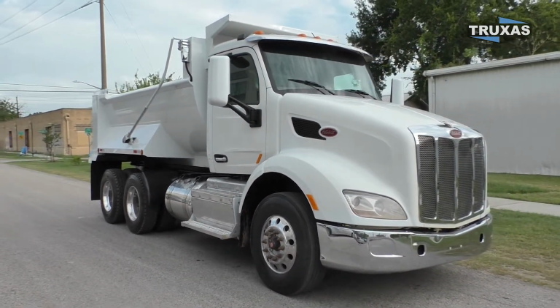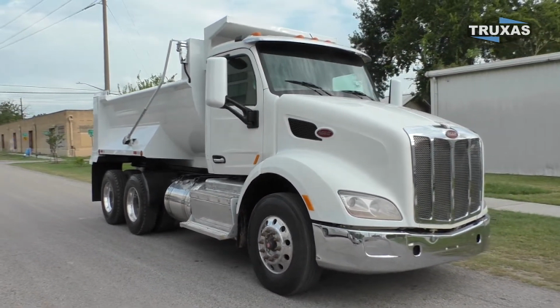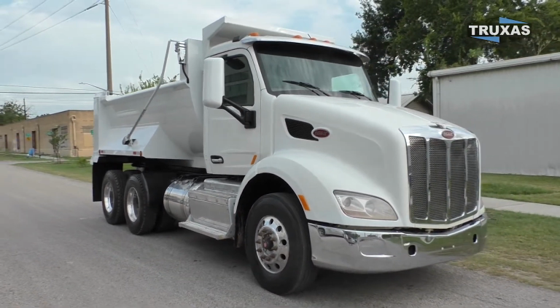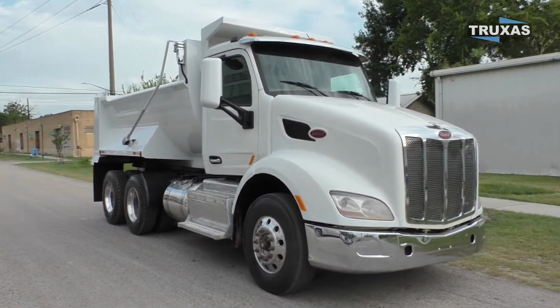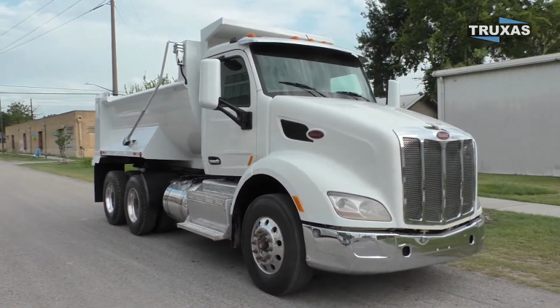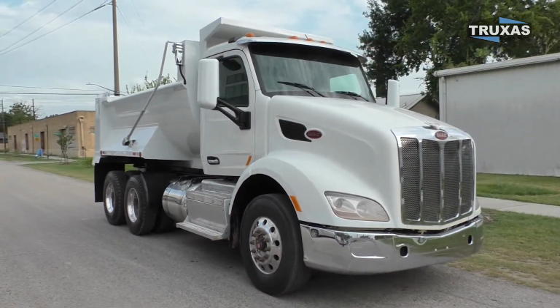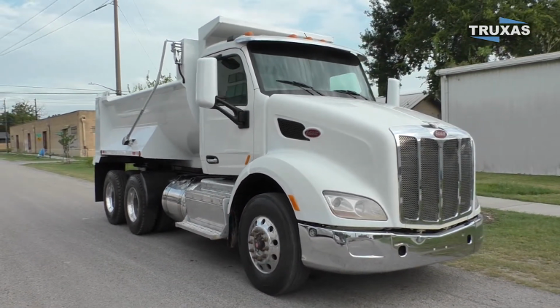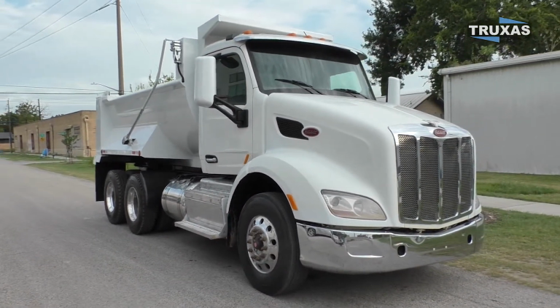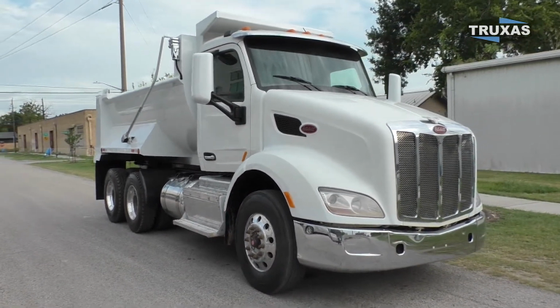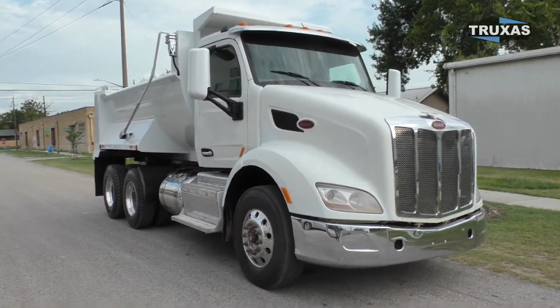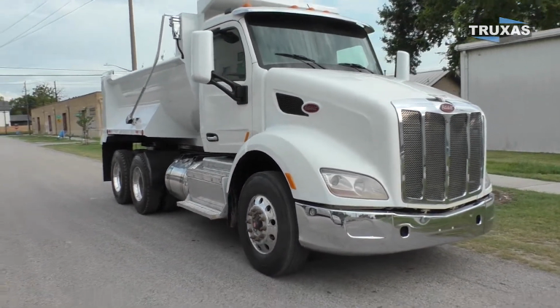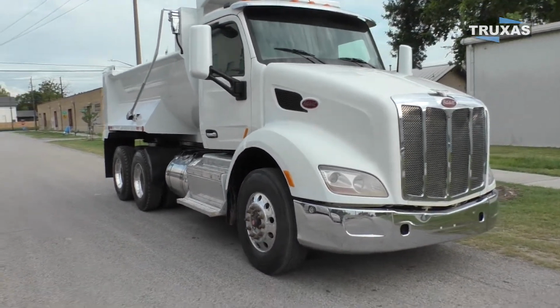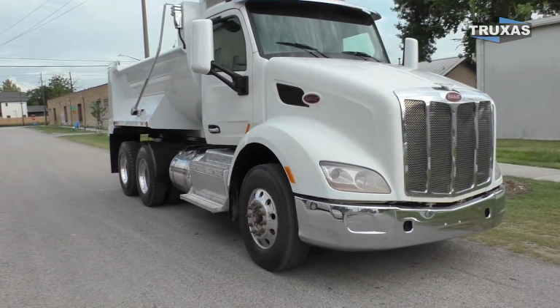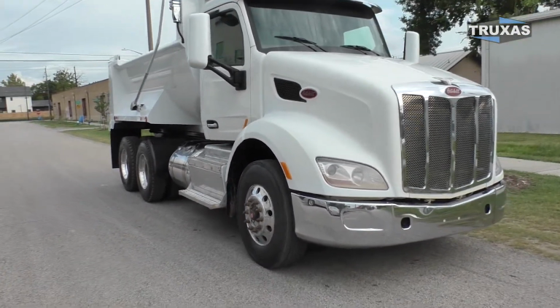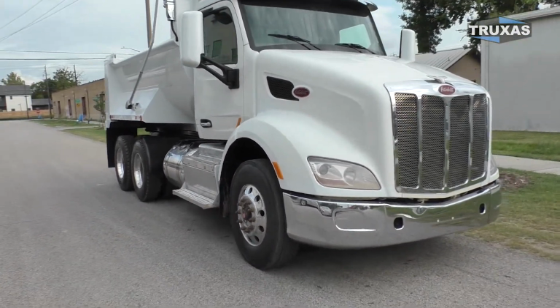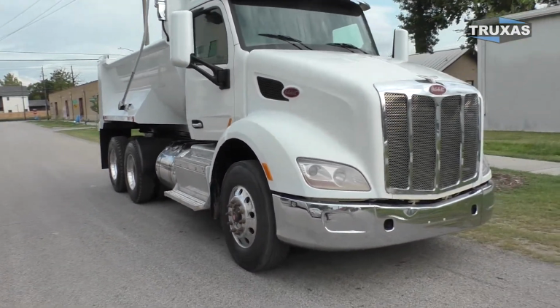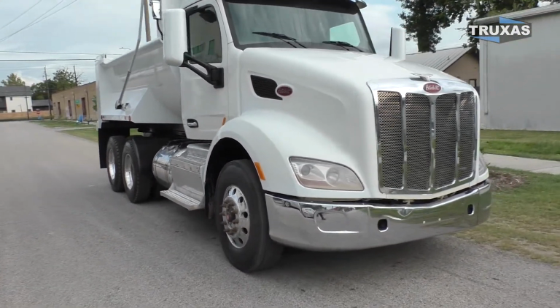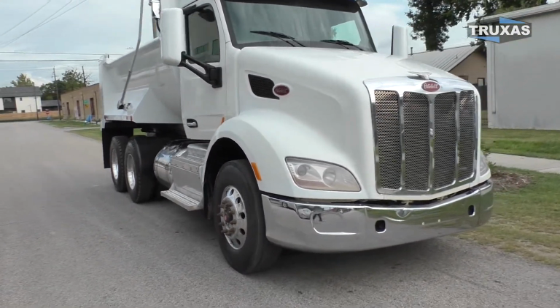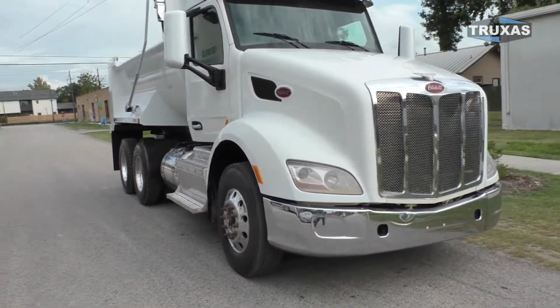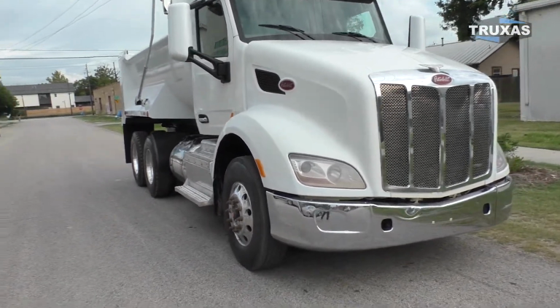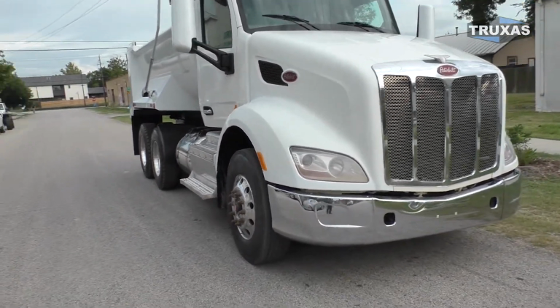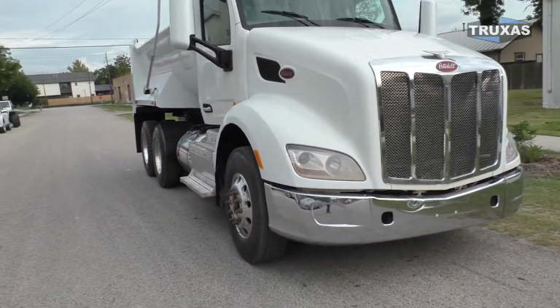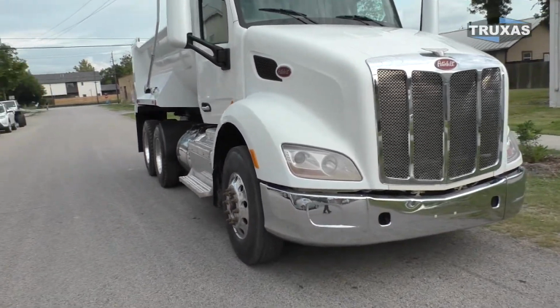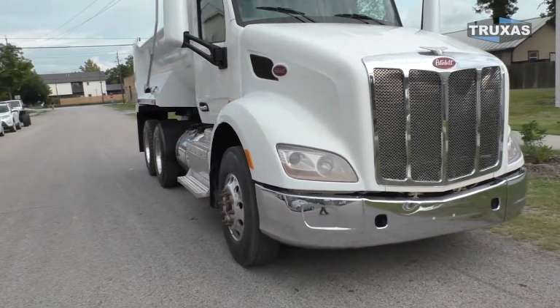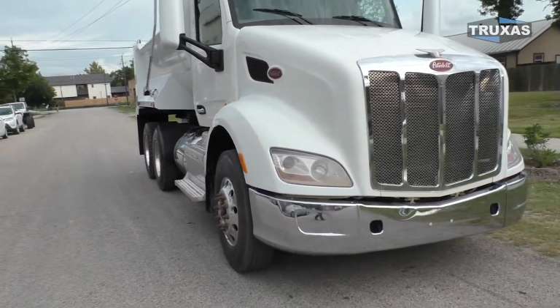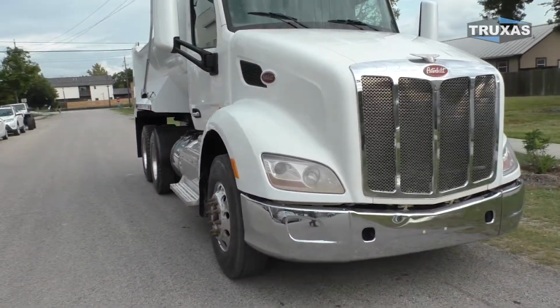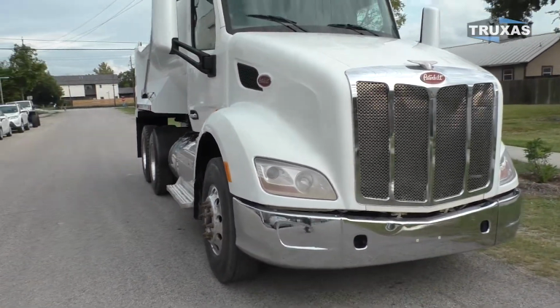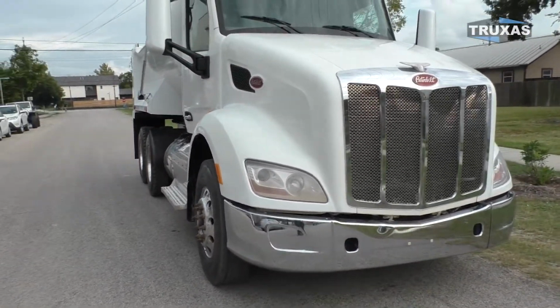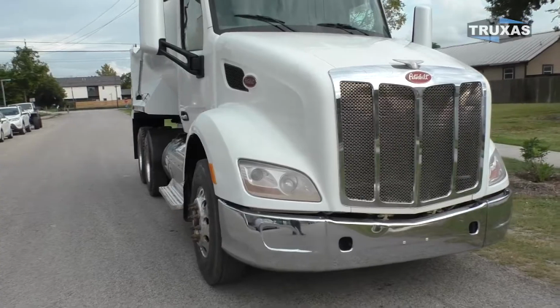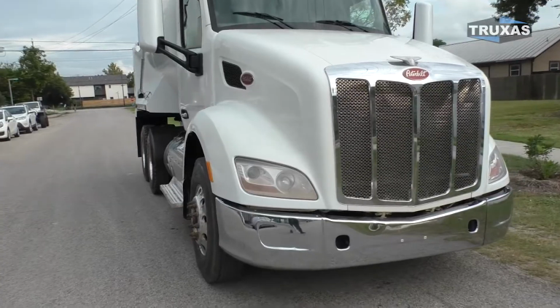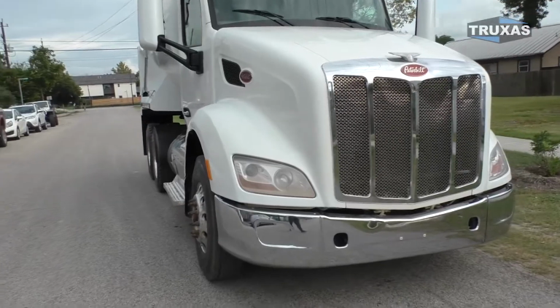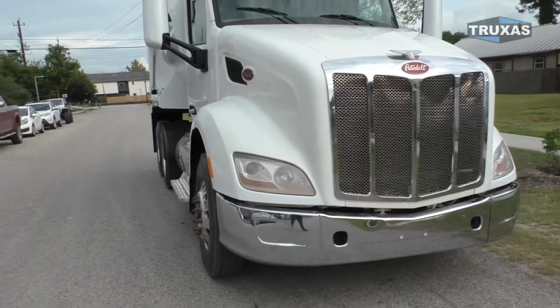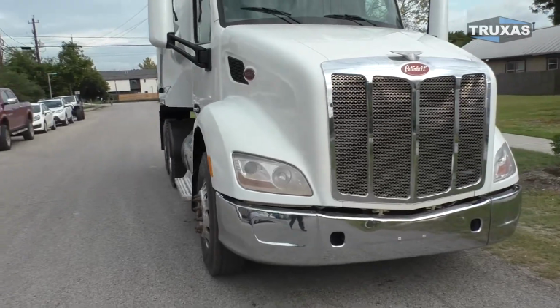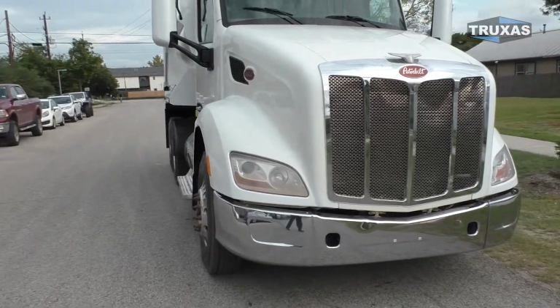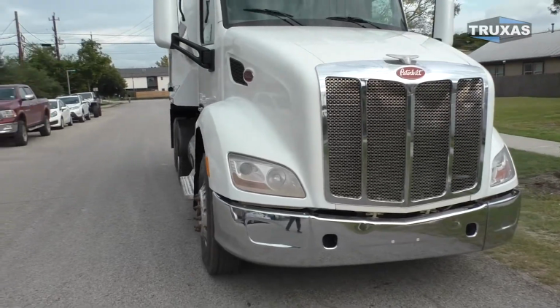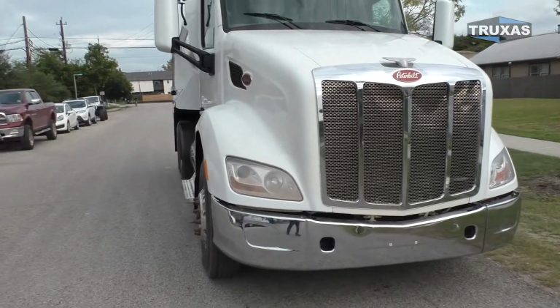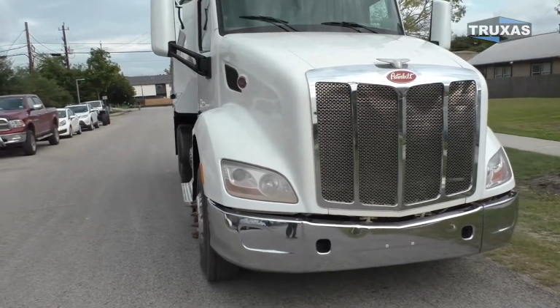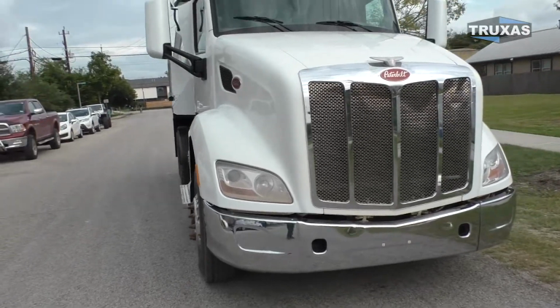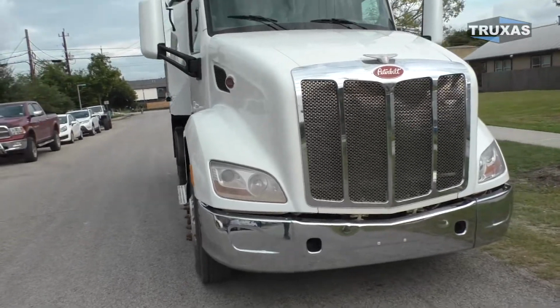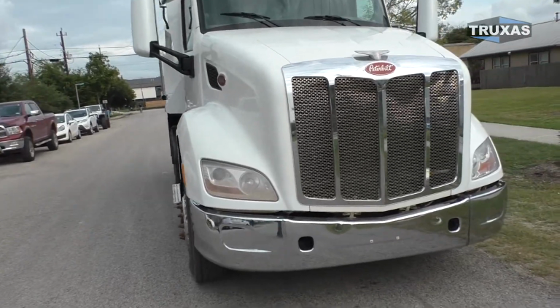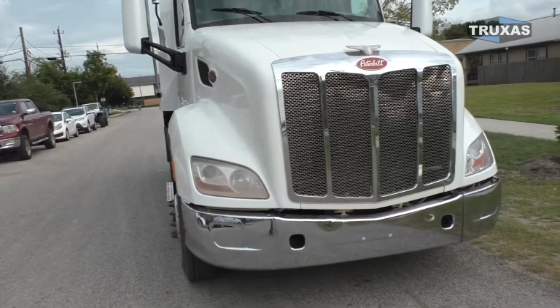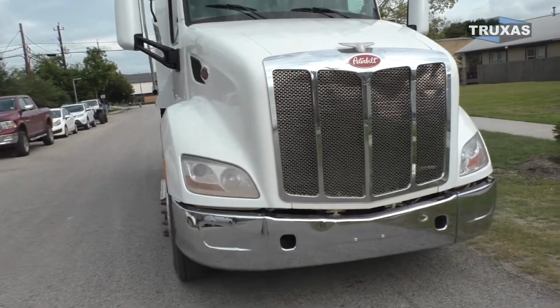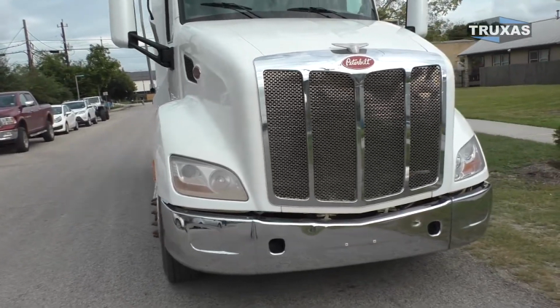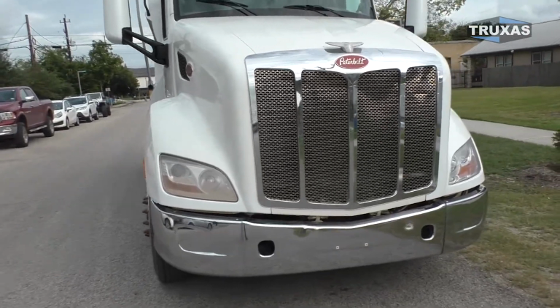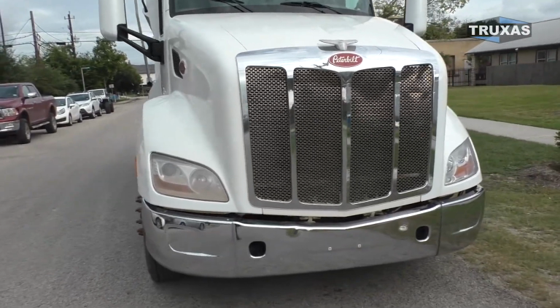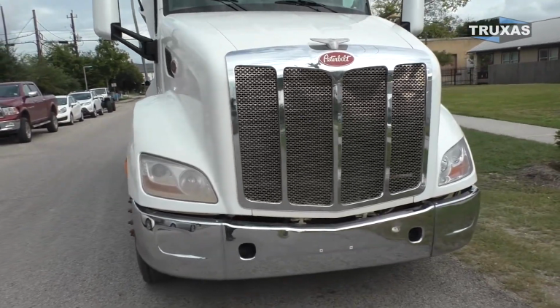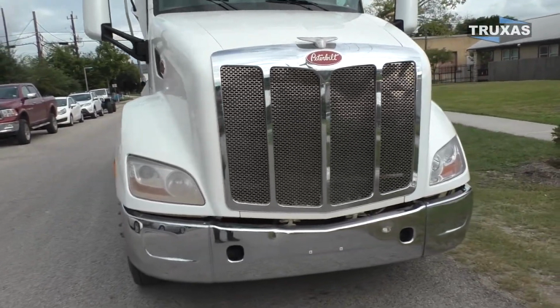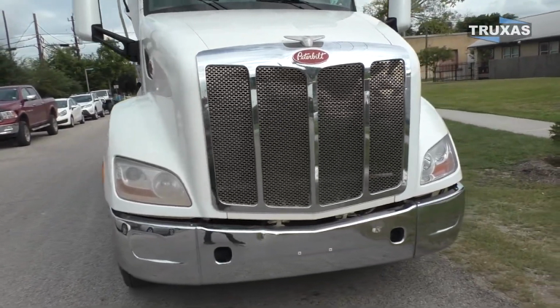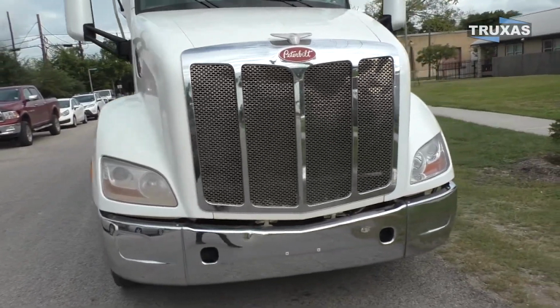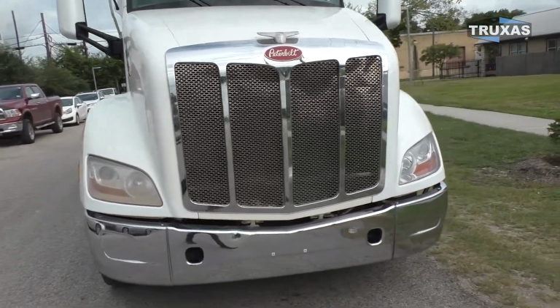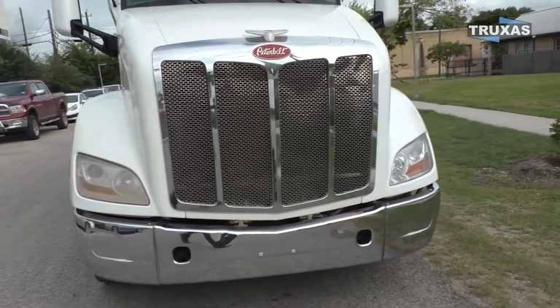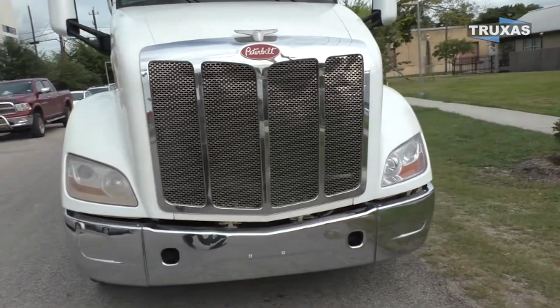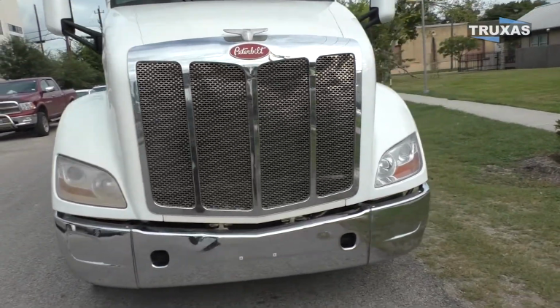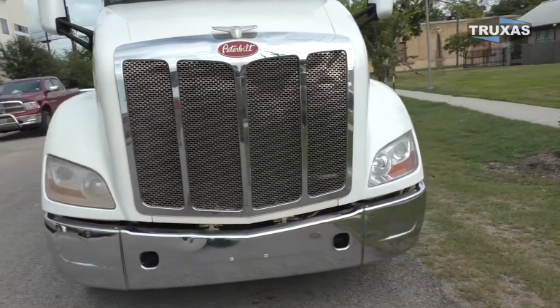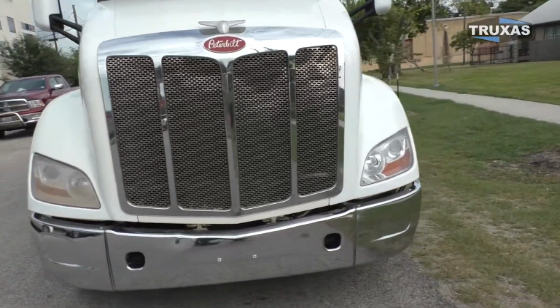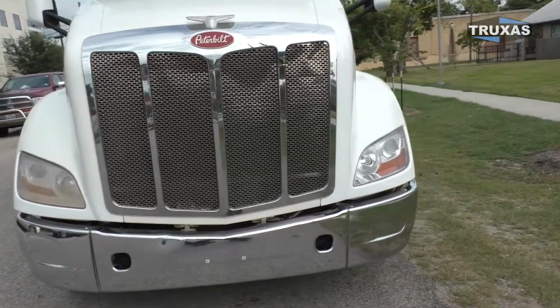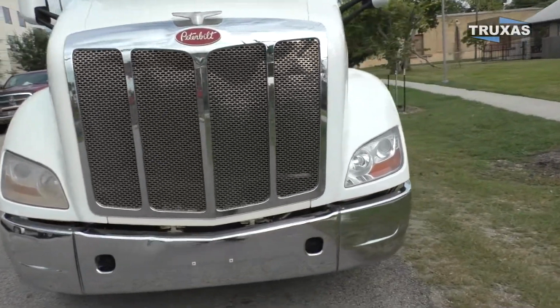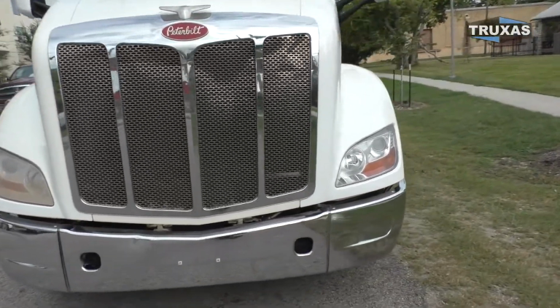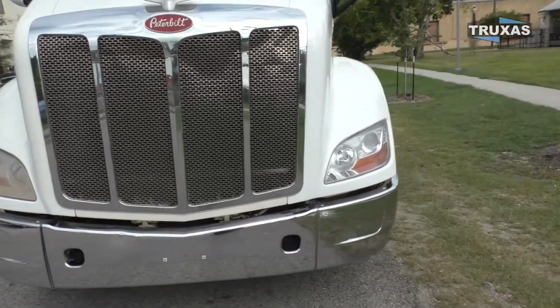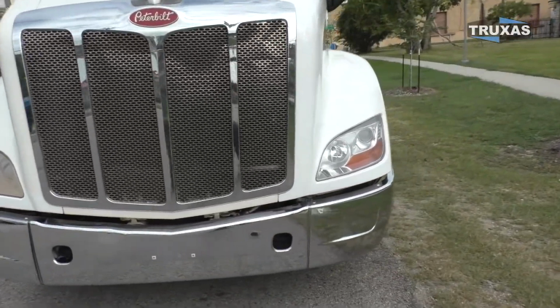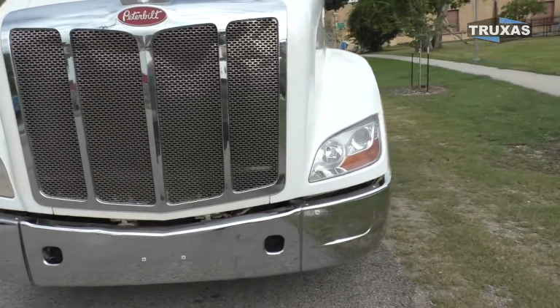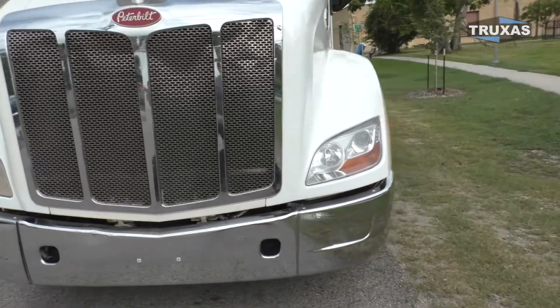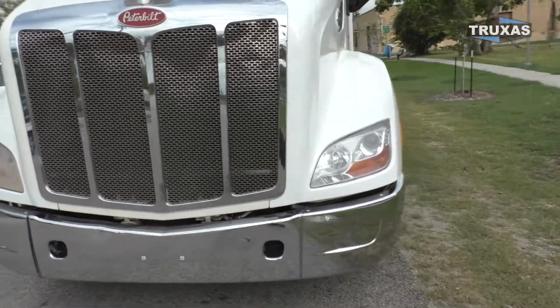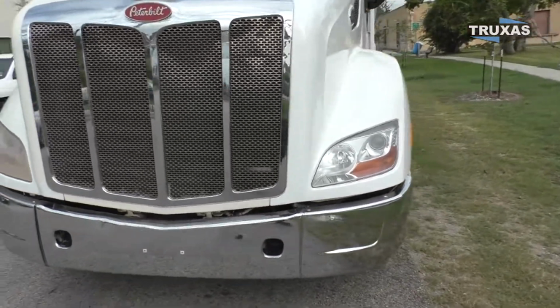Chrome visor, chrome bumper, HID headlights — or the projector headlights. We'll go ahead and jump in the cab here.